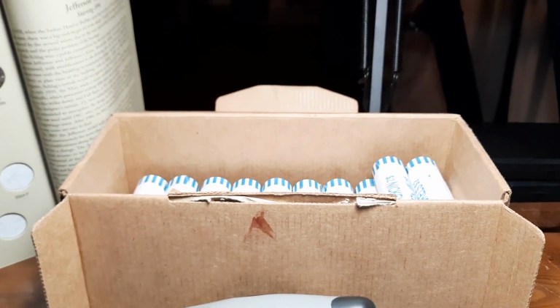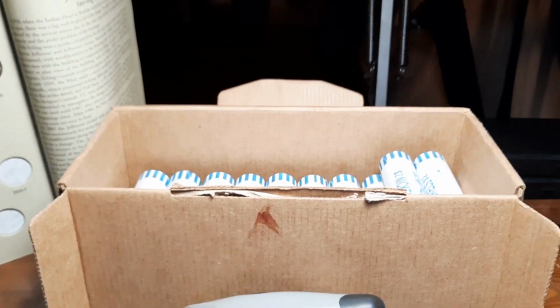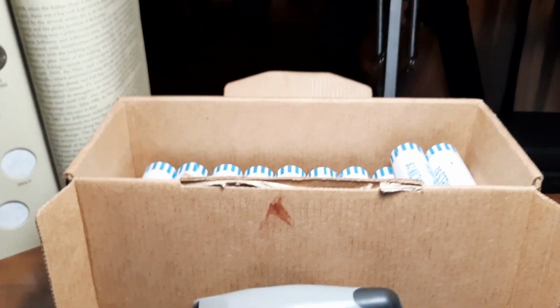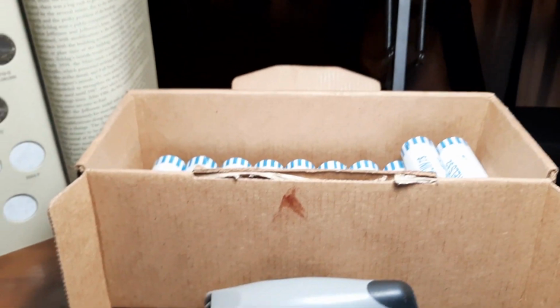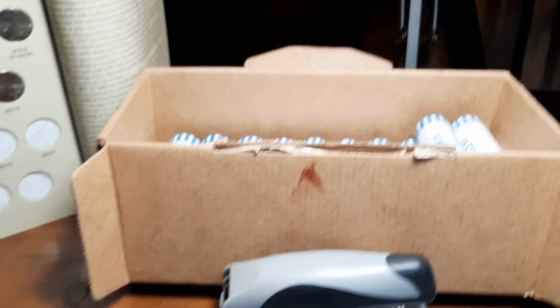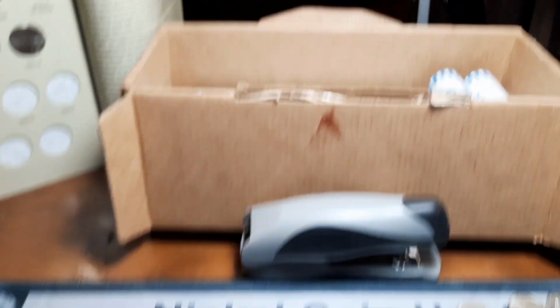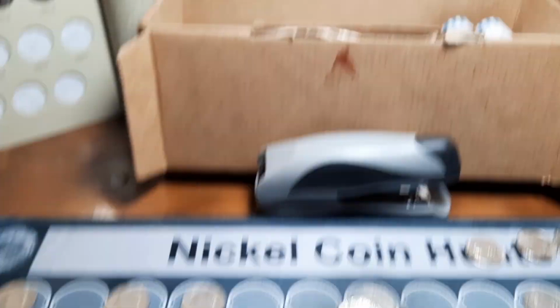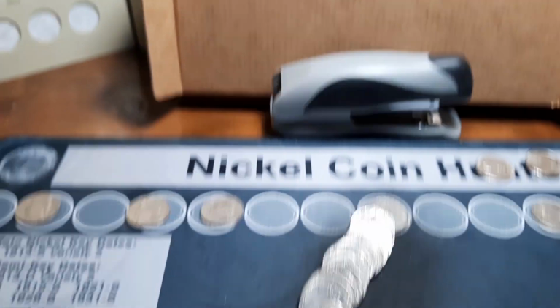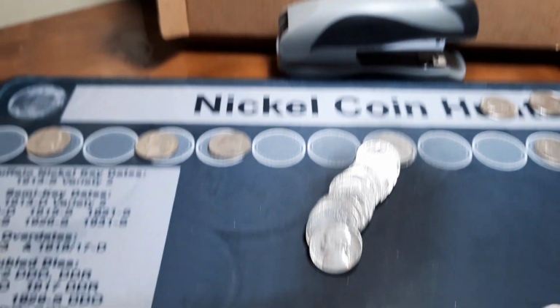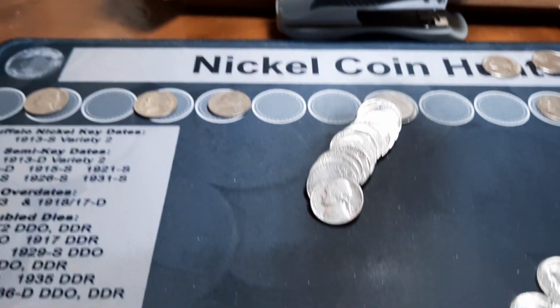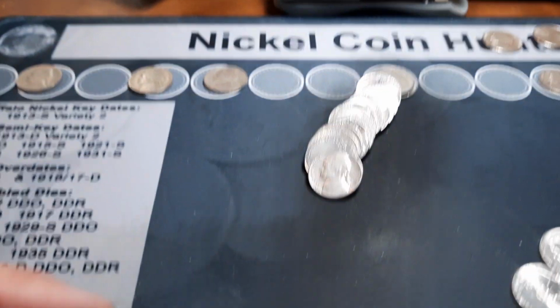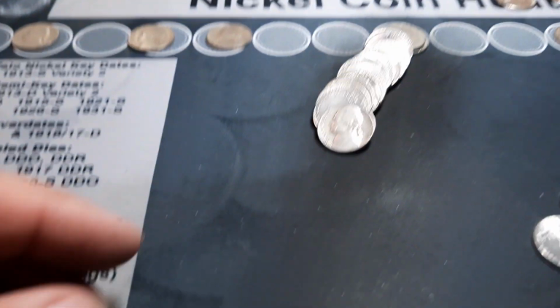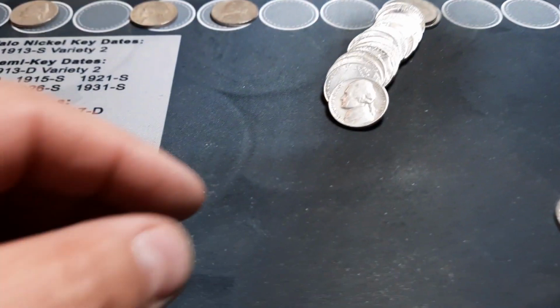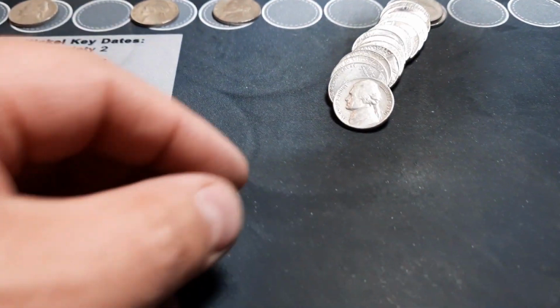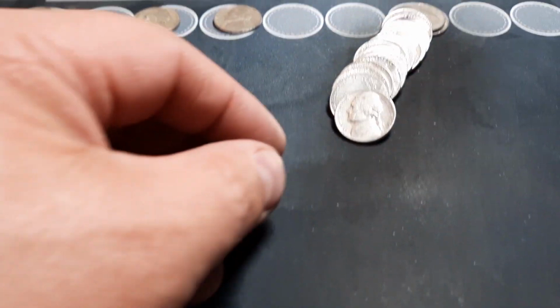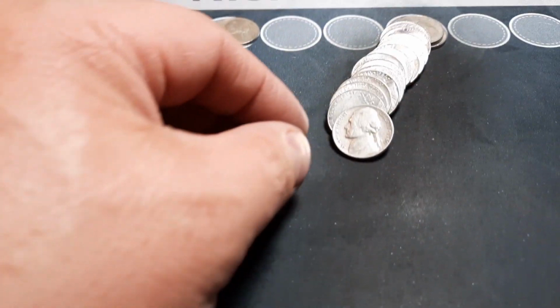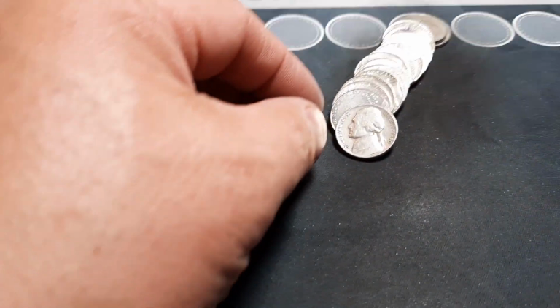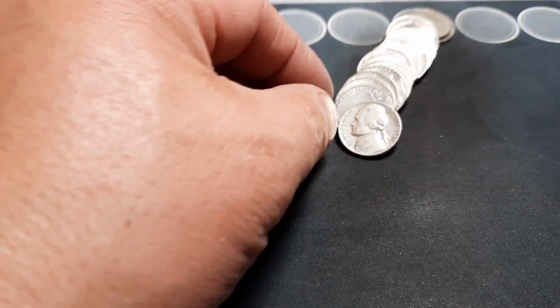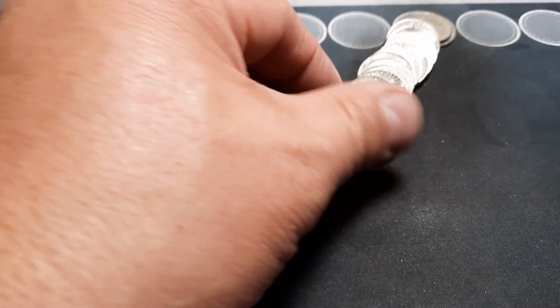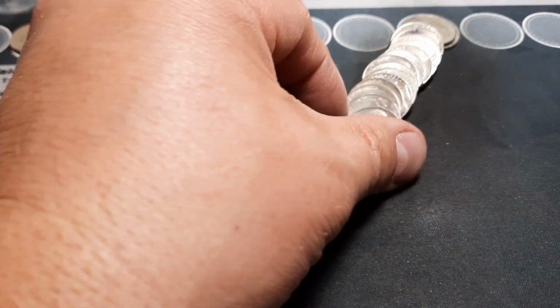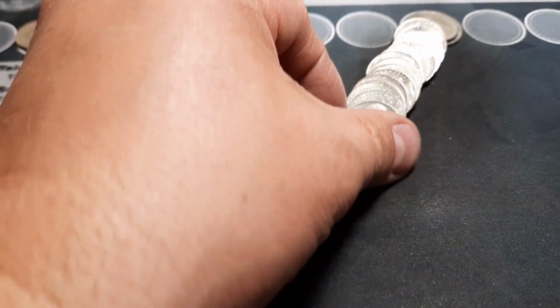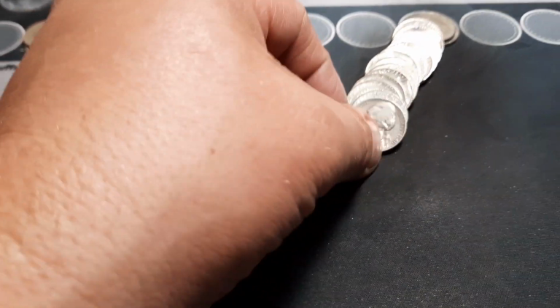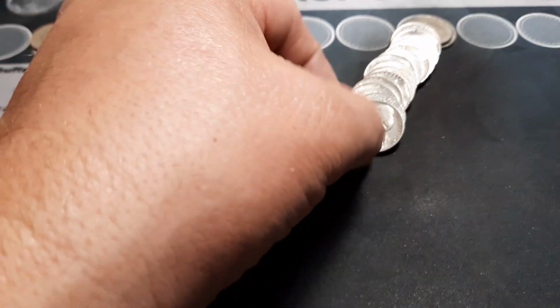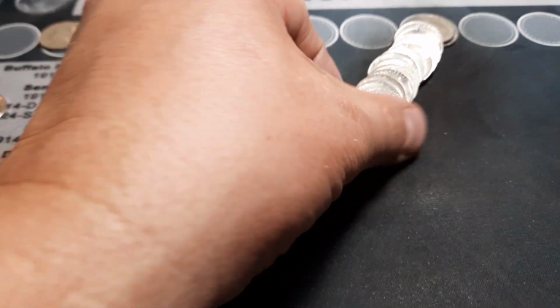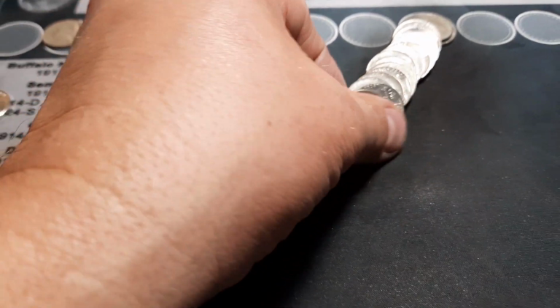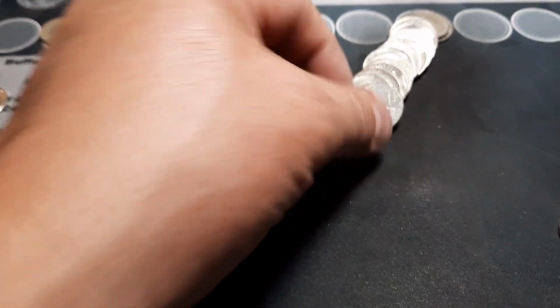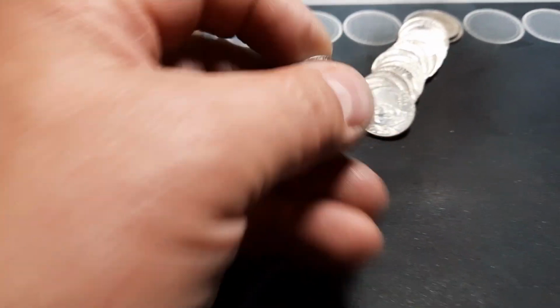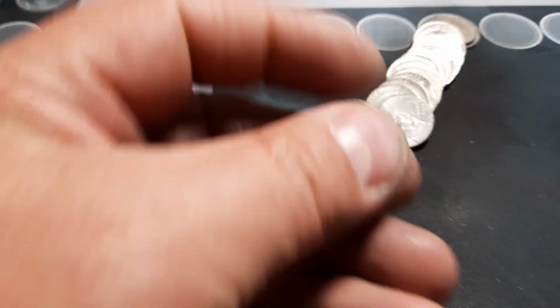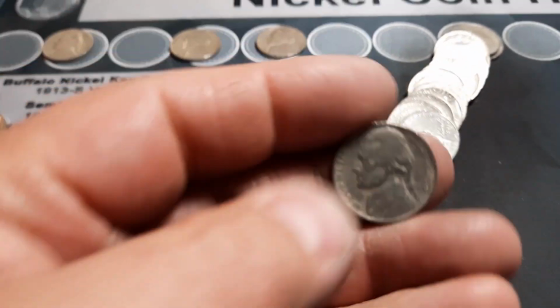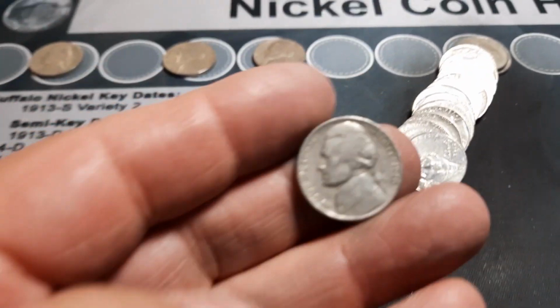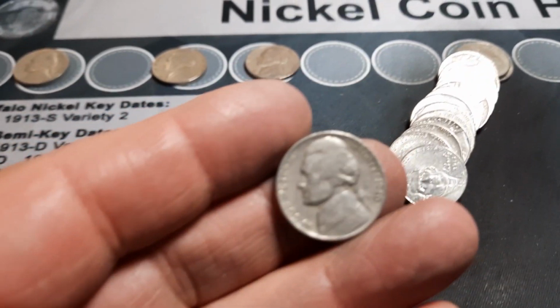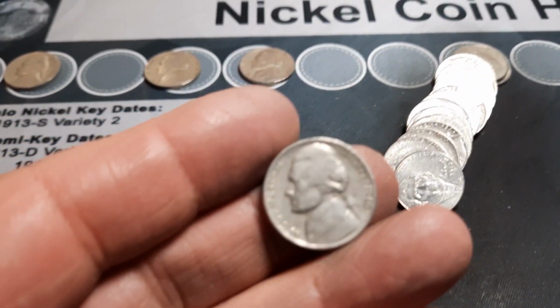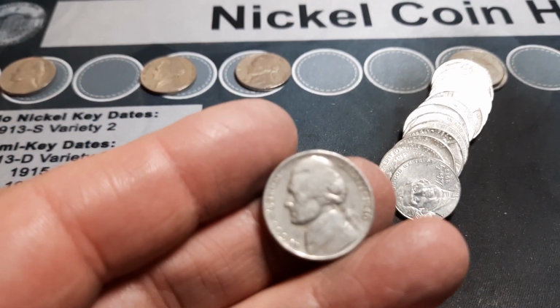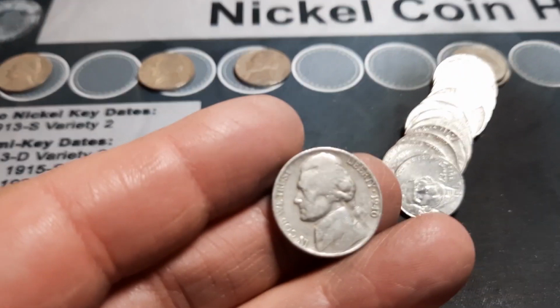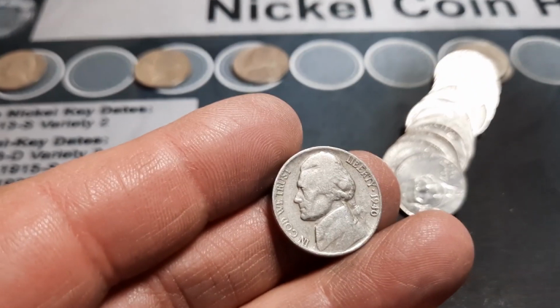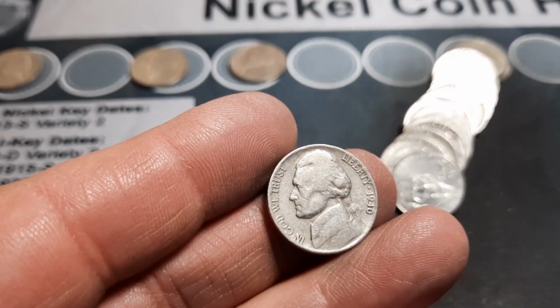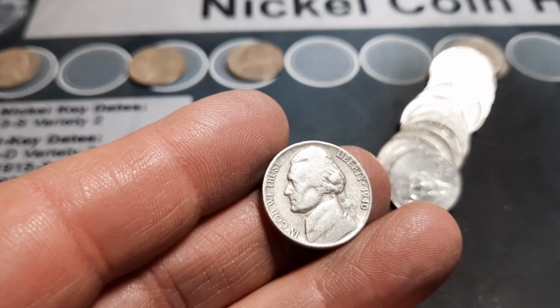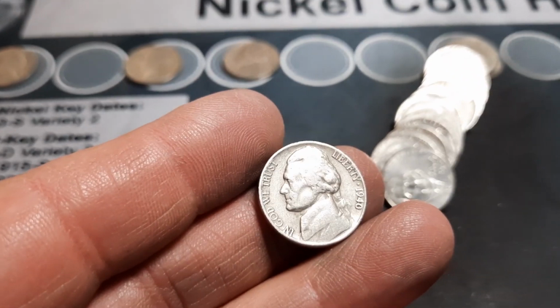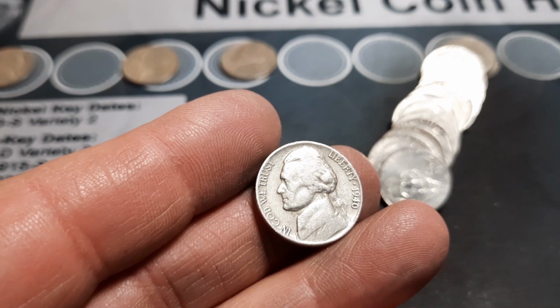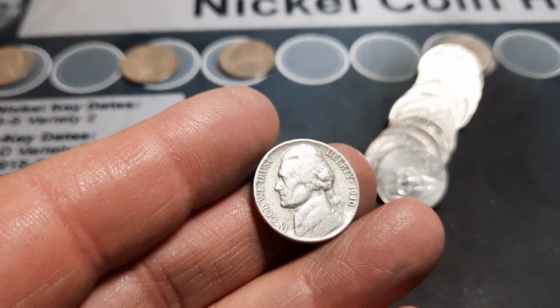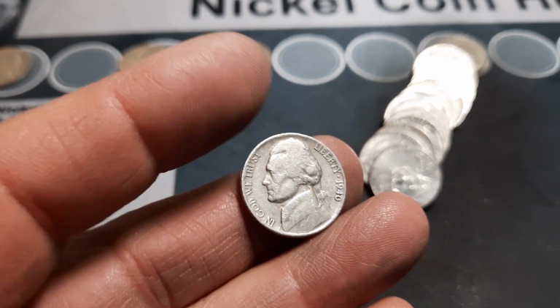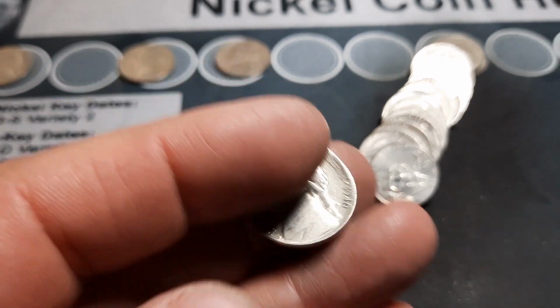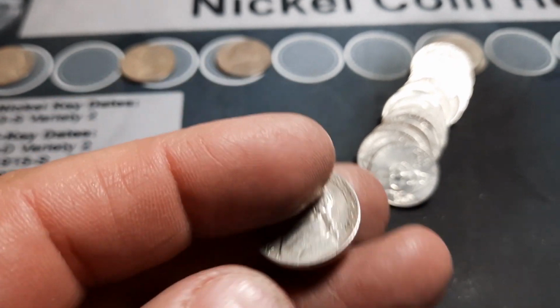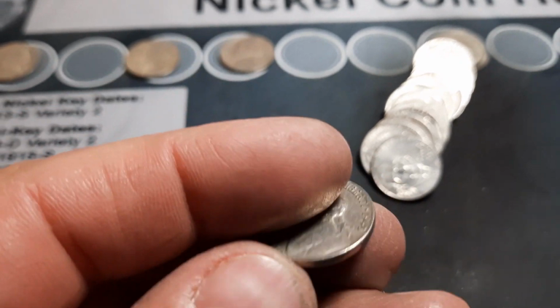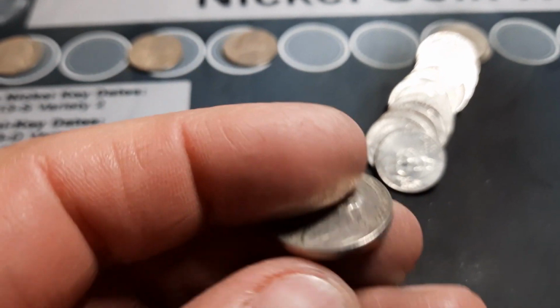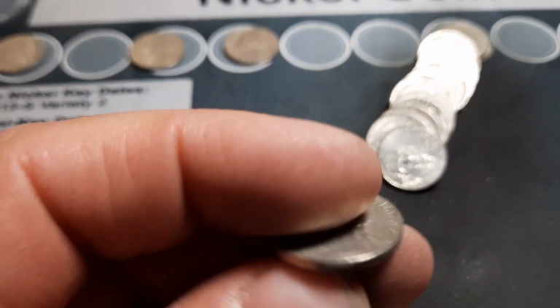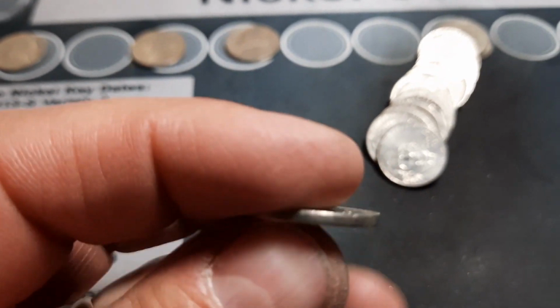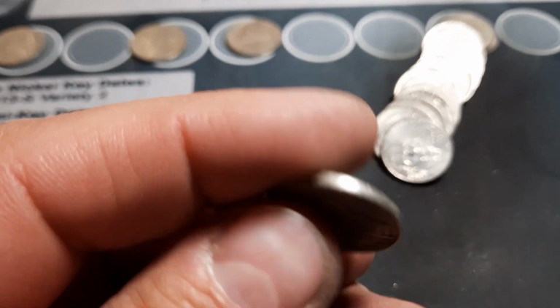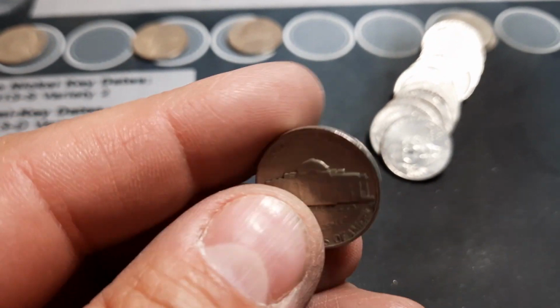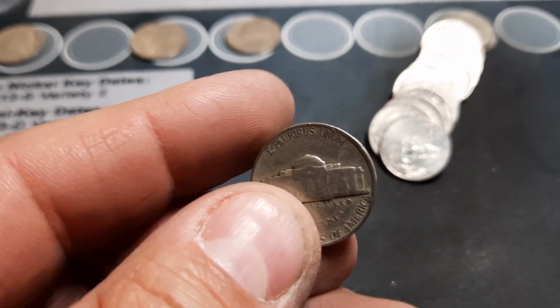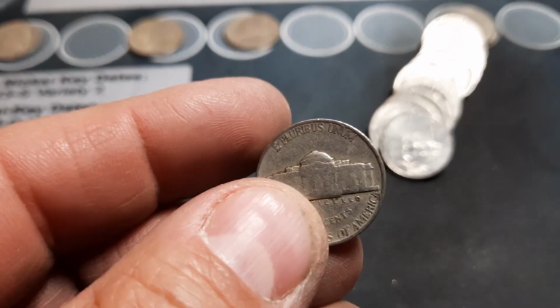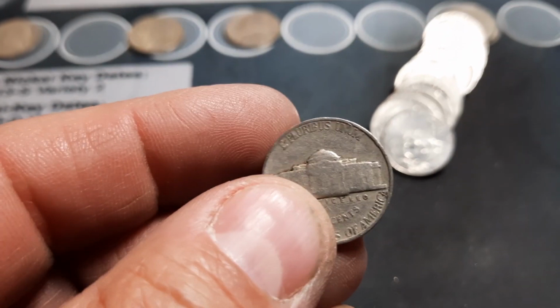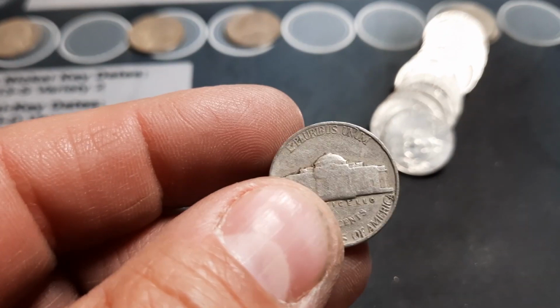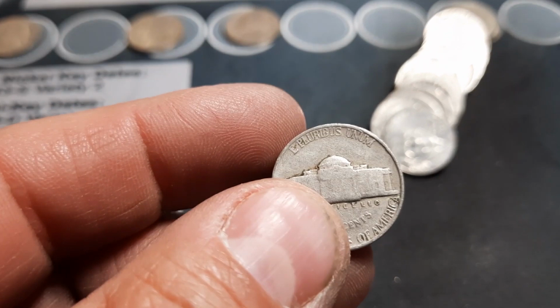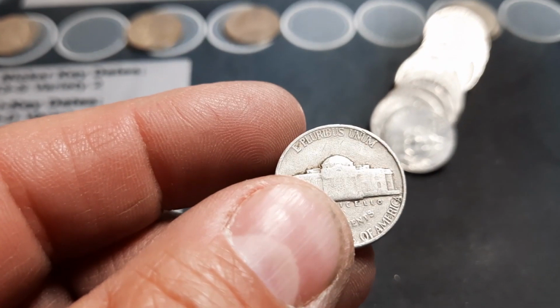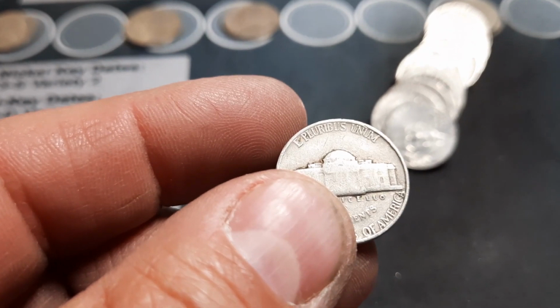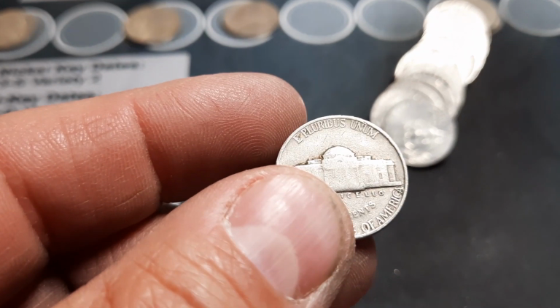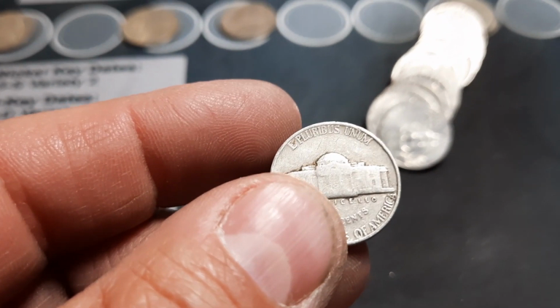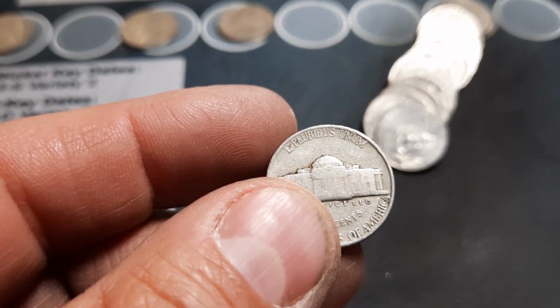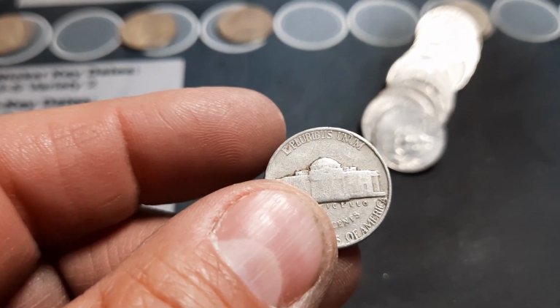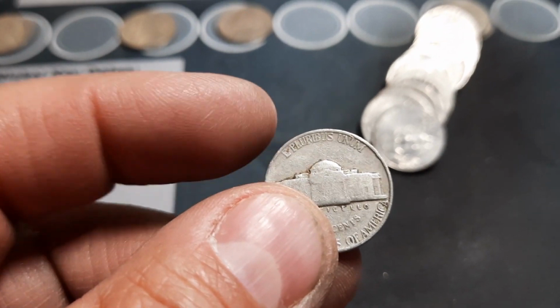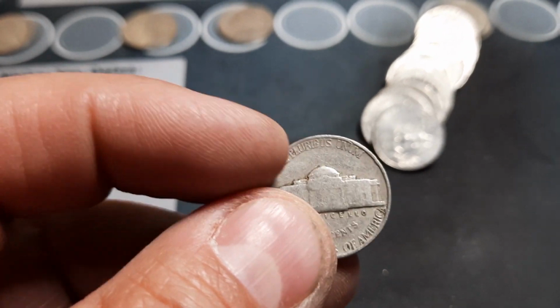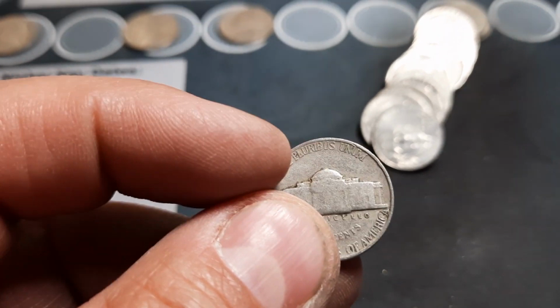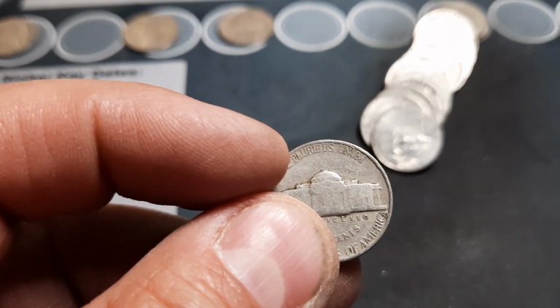Roll 18, 40s nickel number four of the hunt: a 1940 out of Philly.